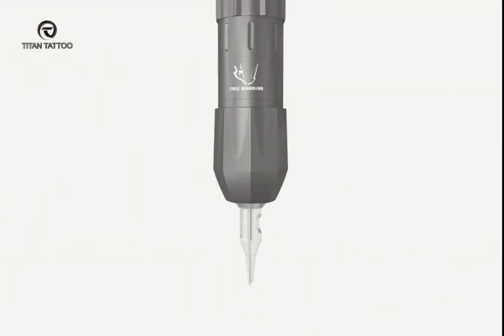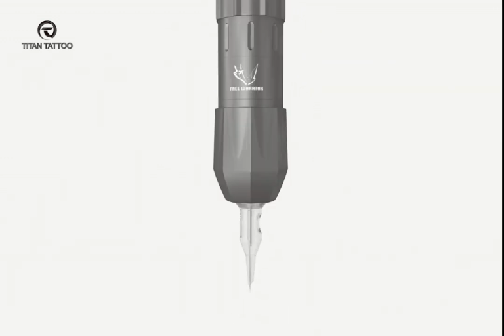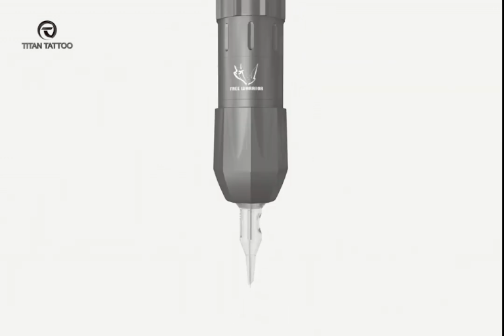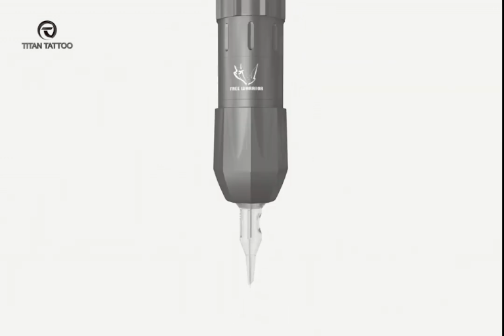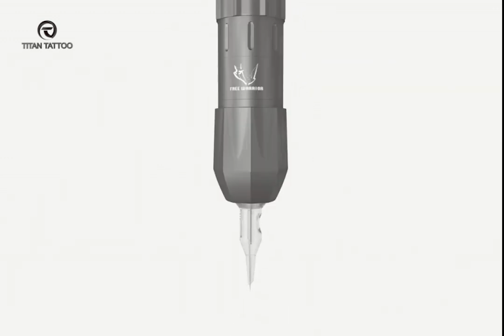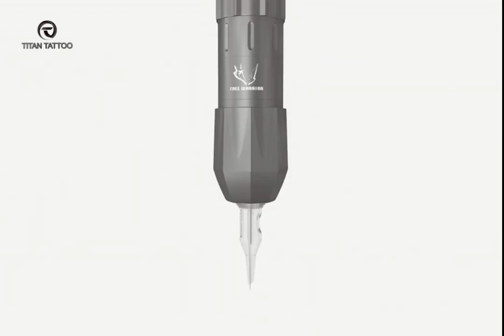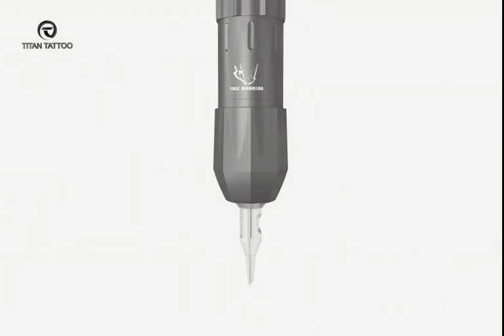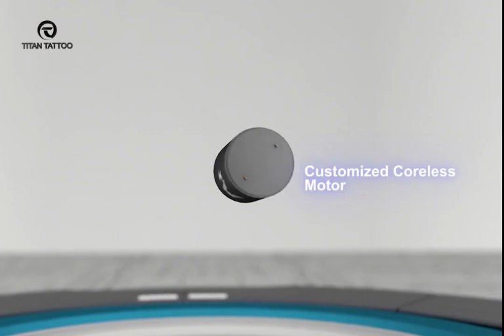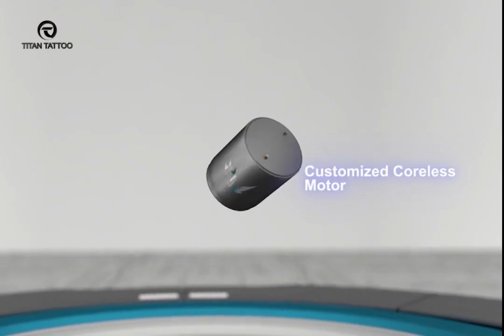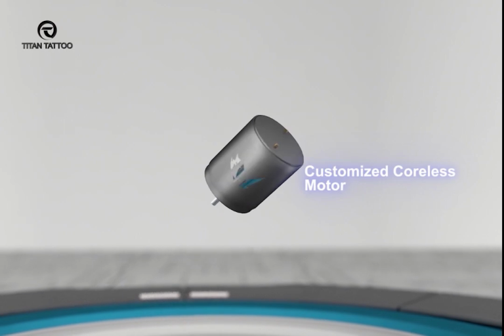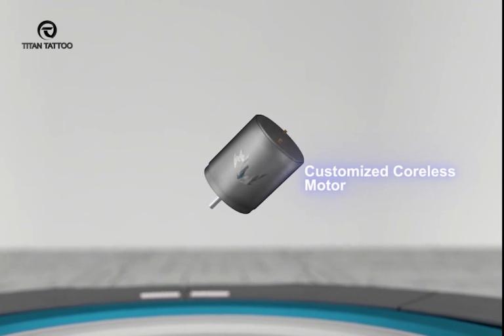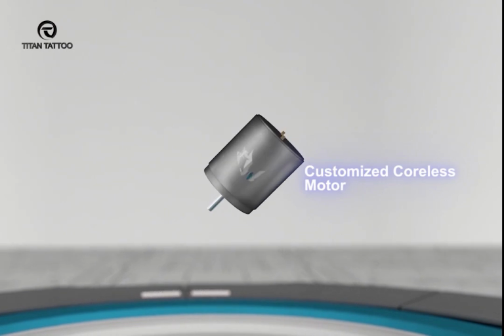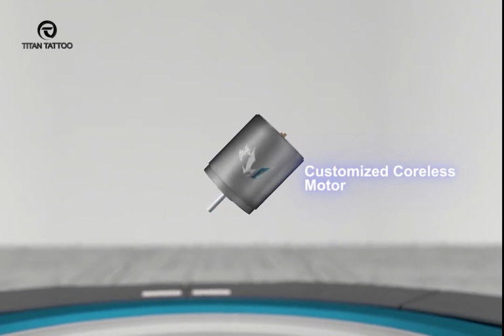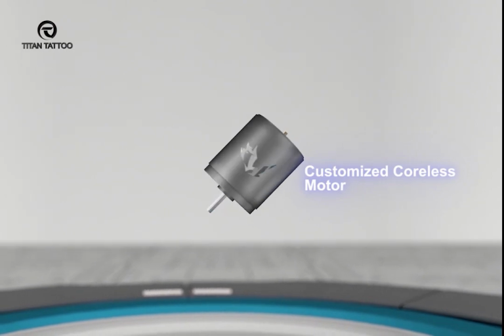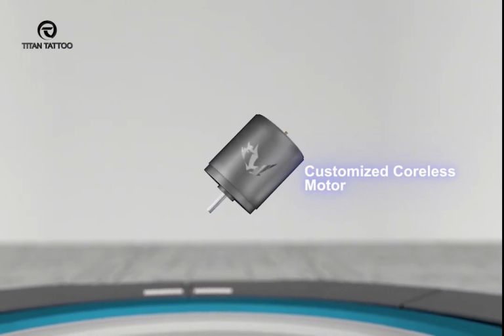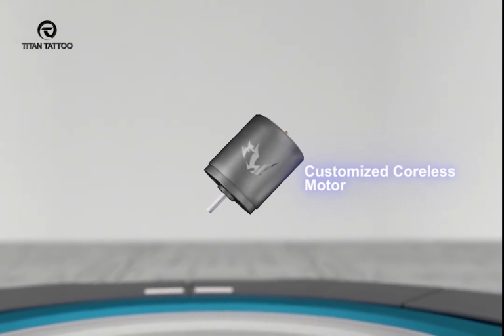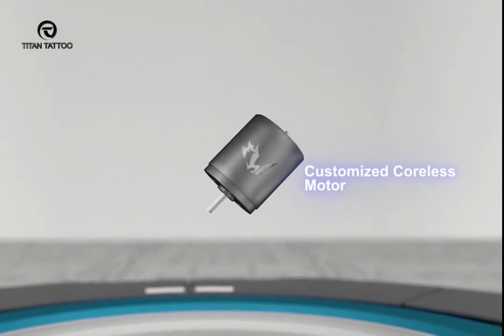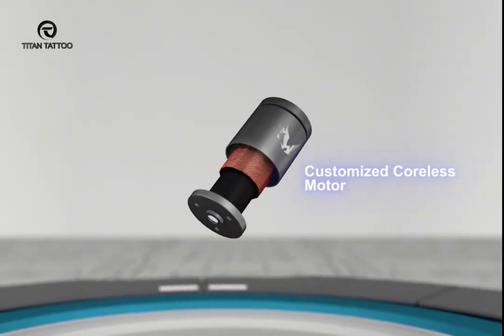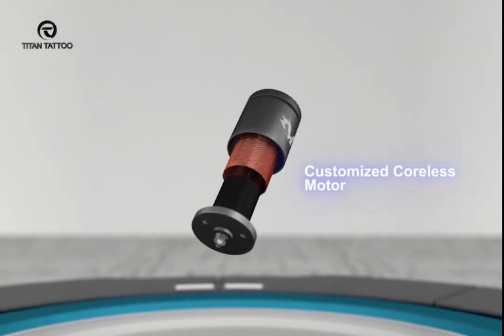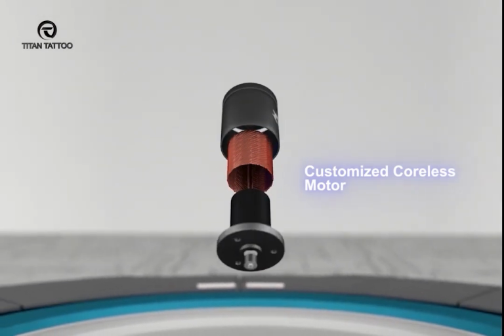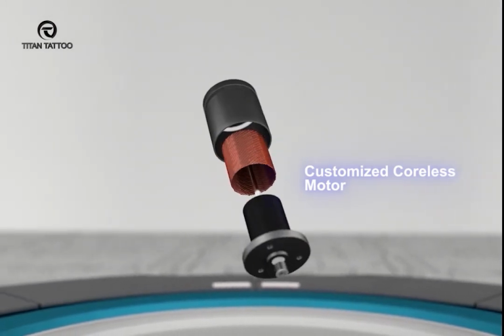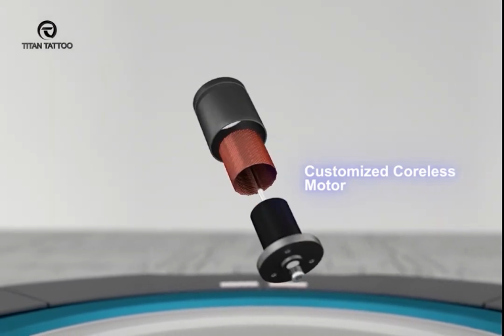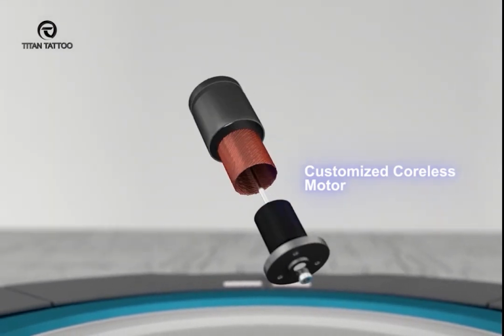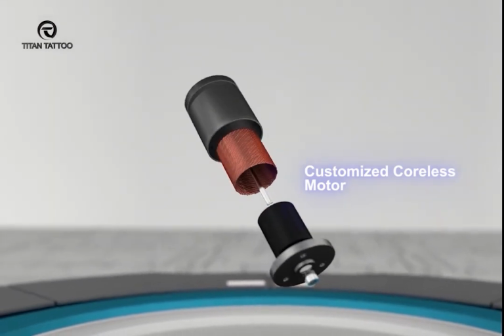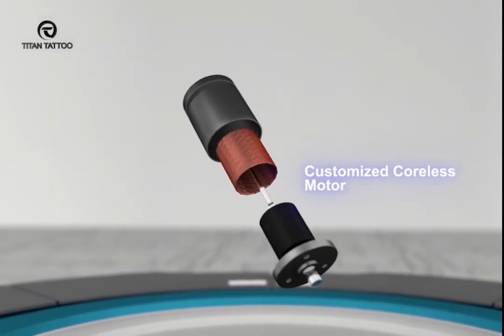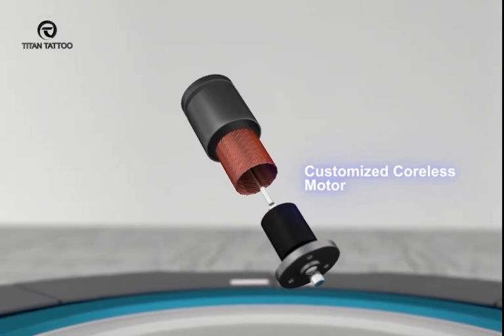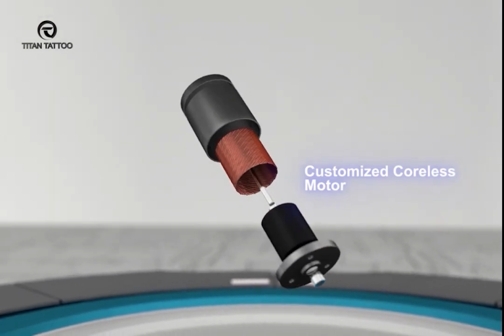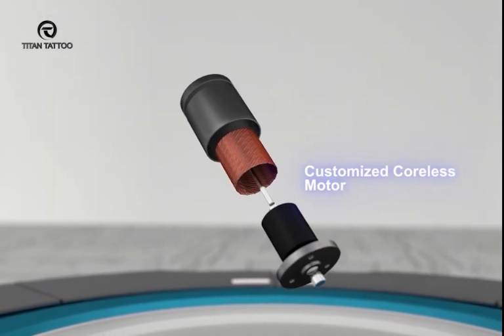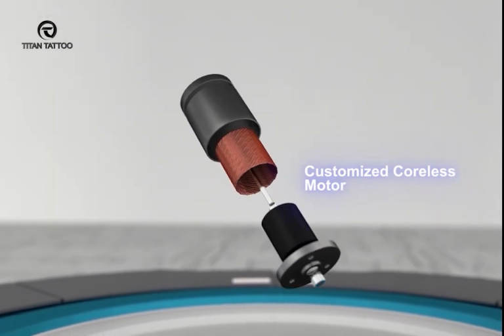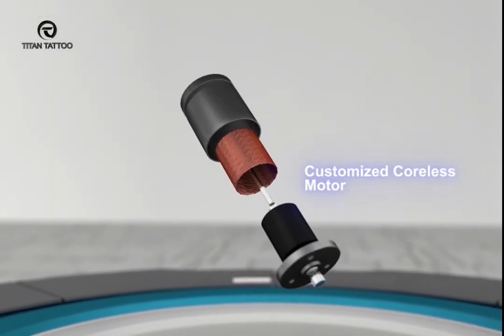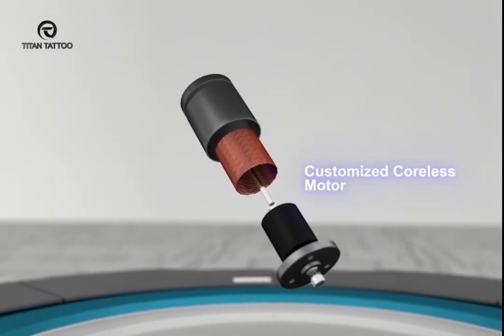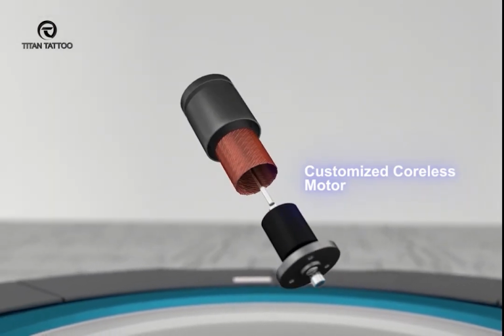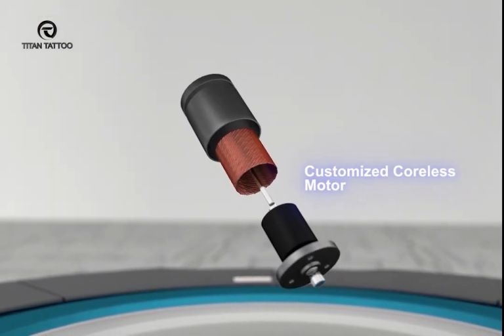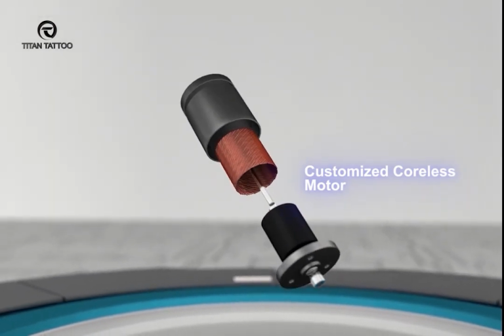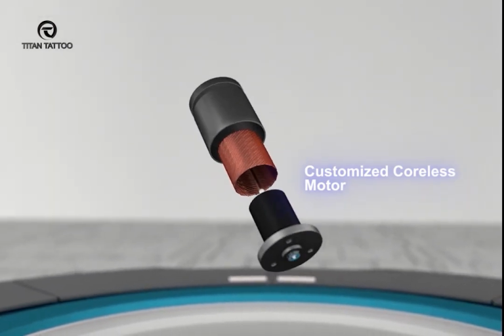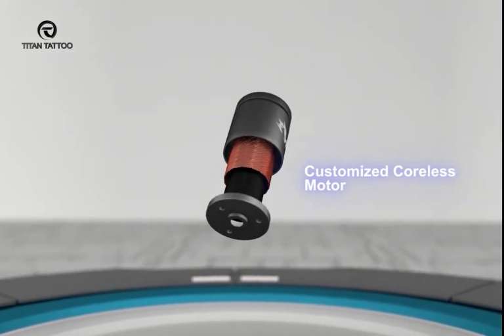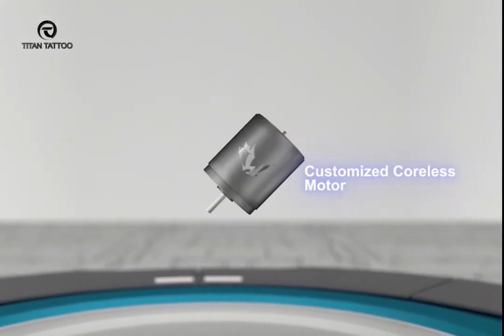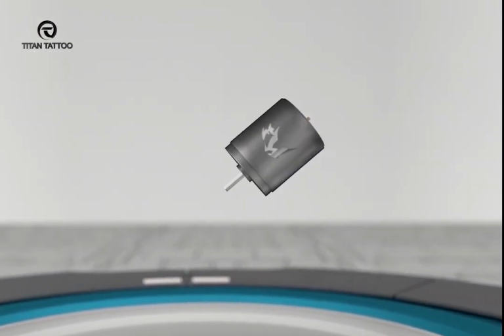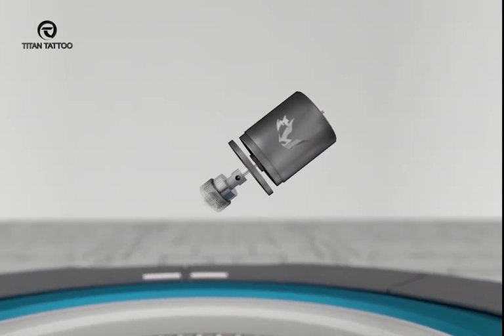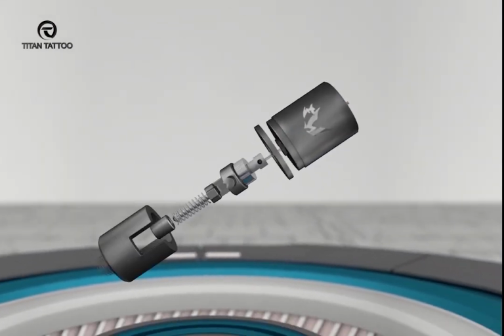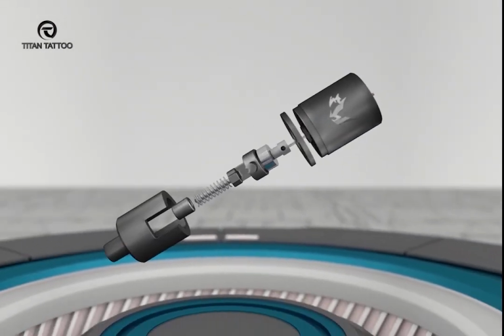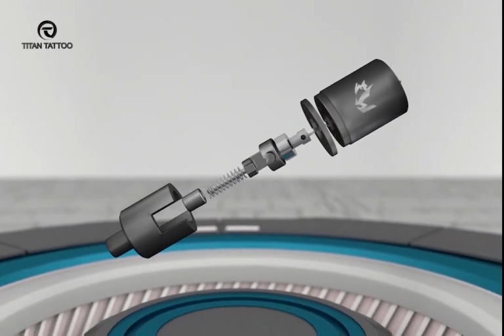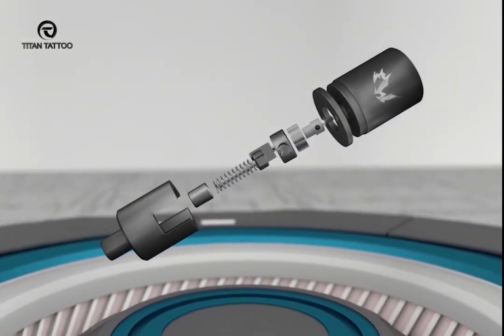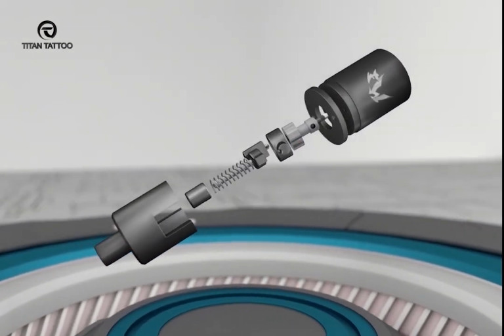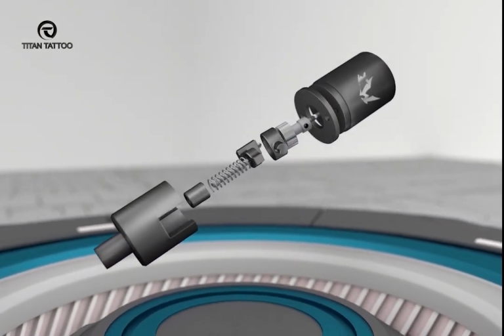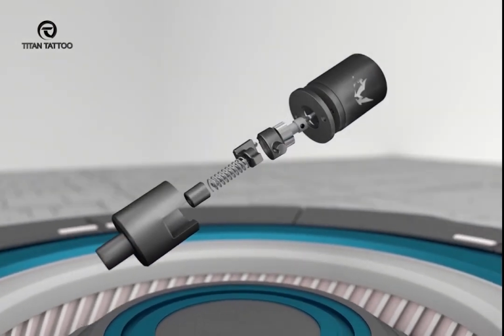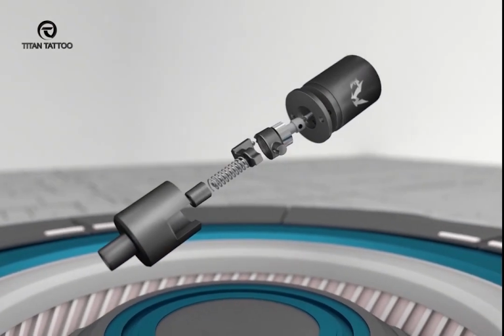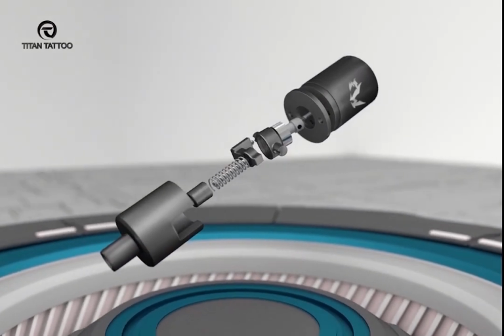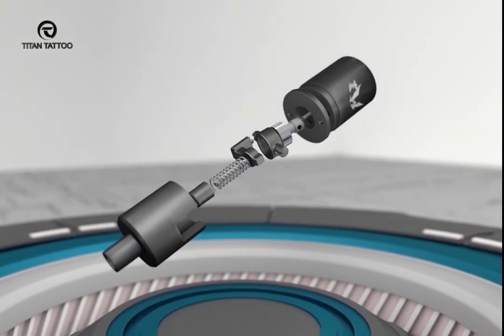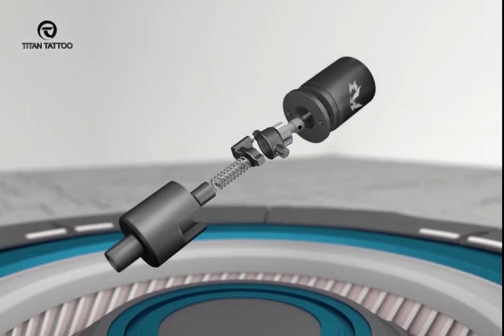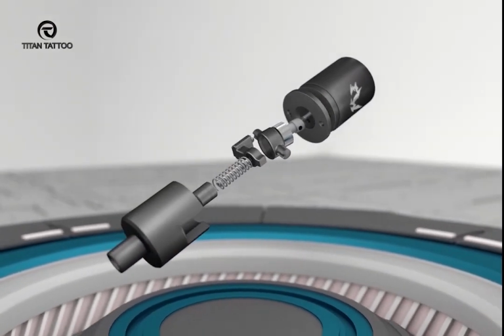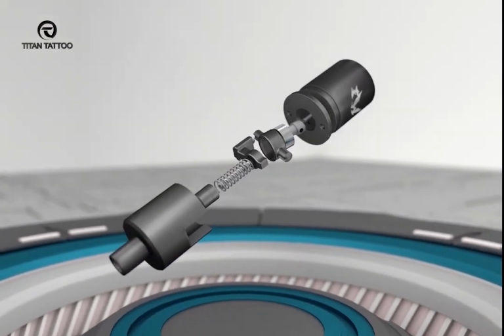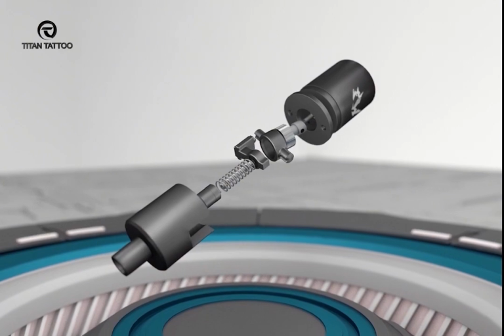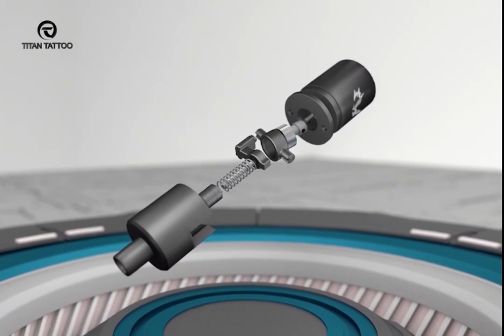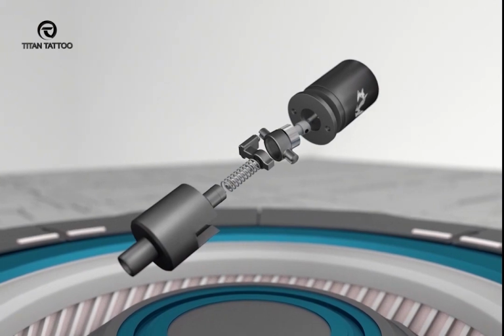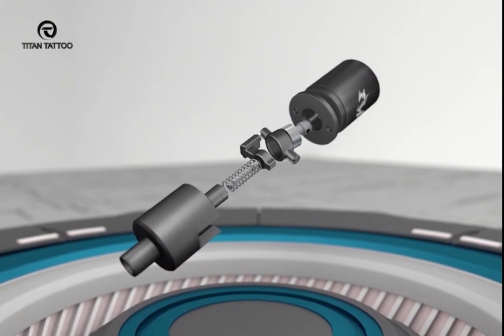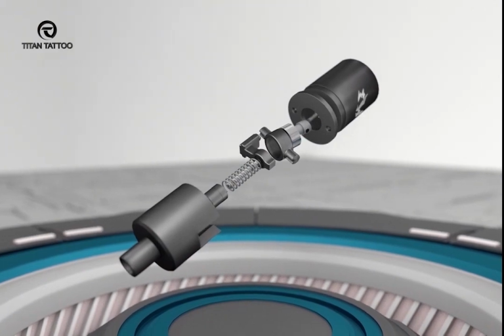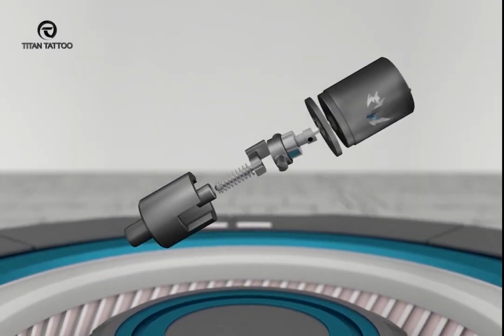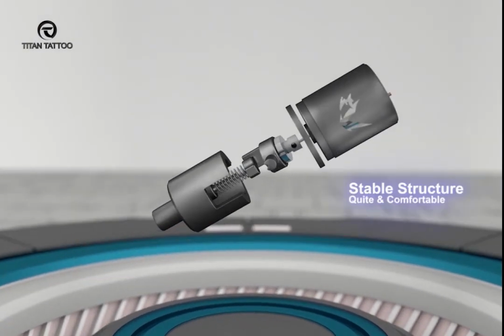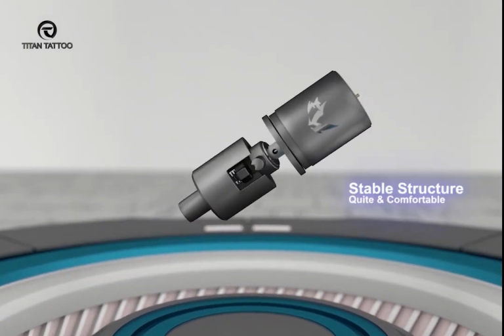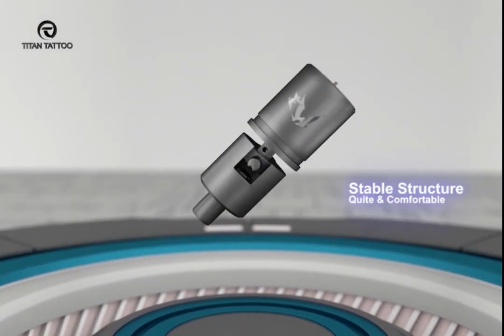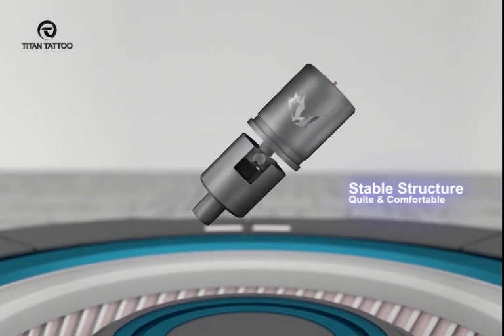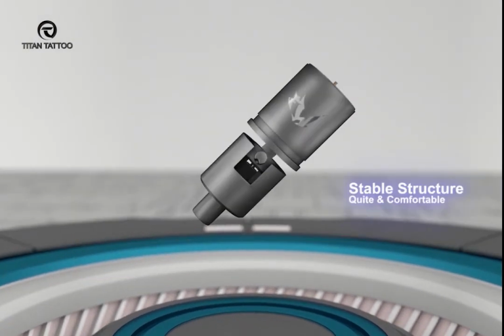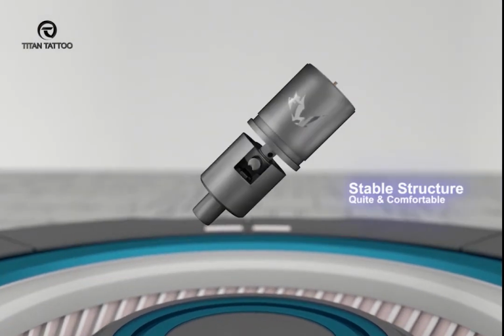The motor is the heart of the machine, which largely determines the power and stability of the machine.